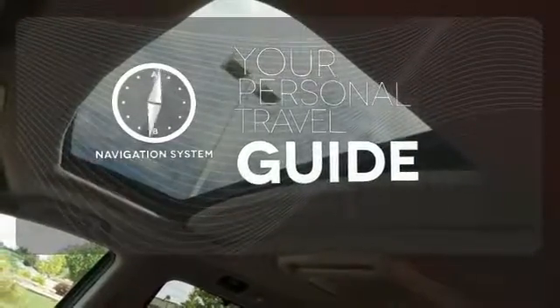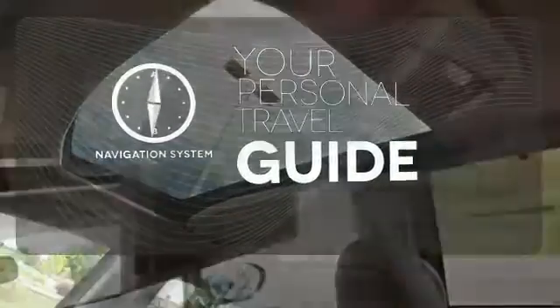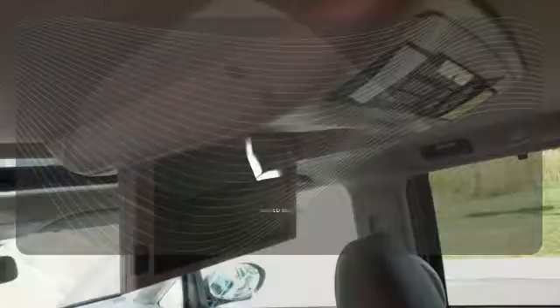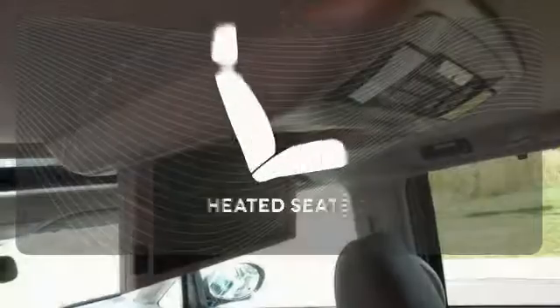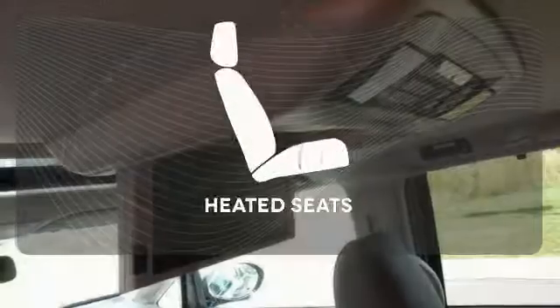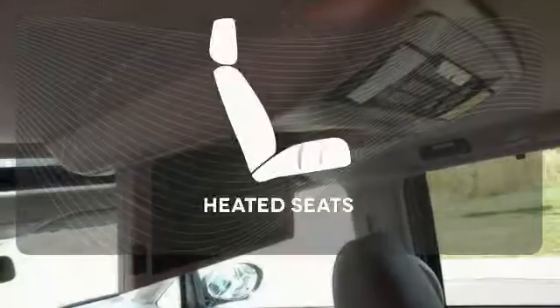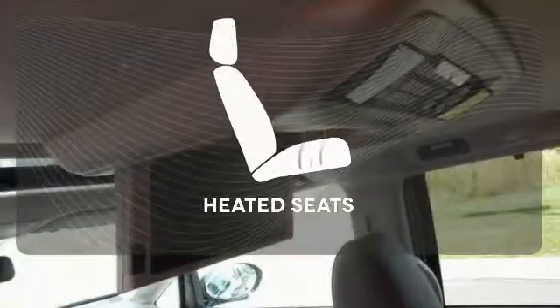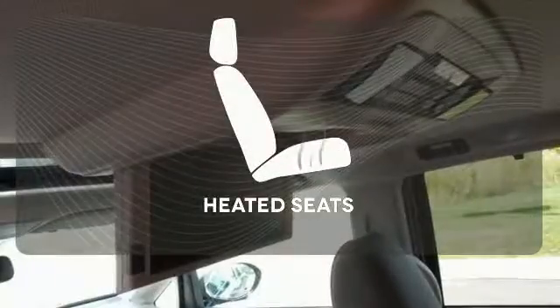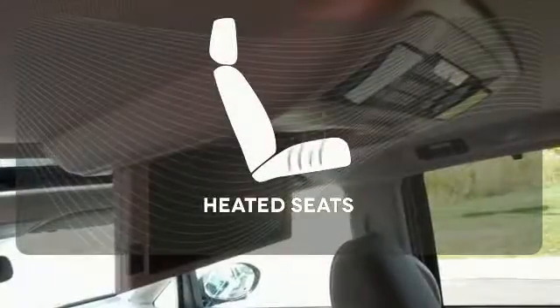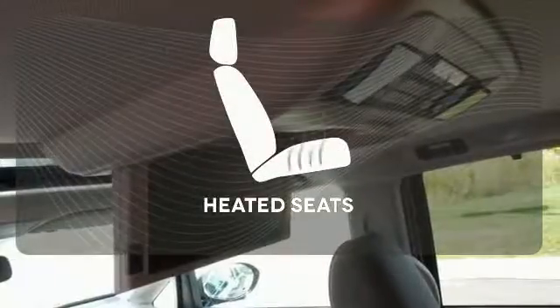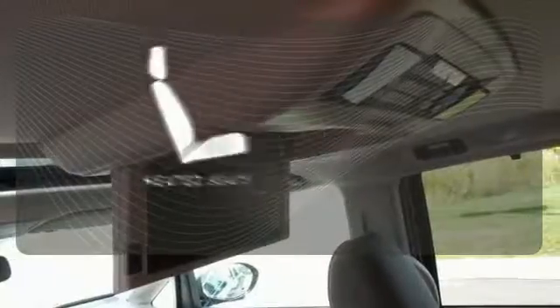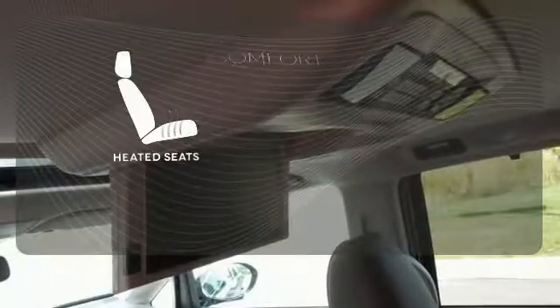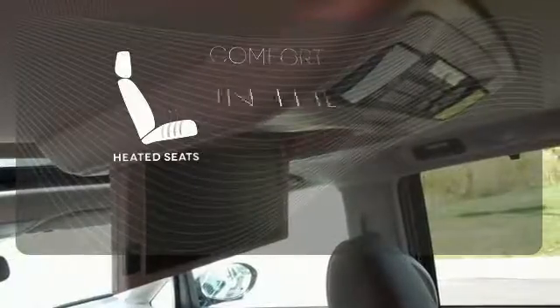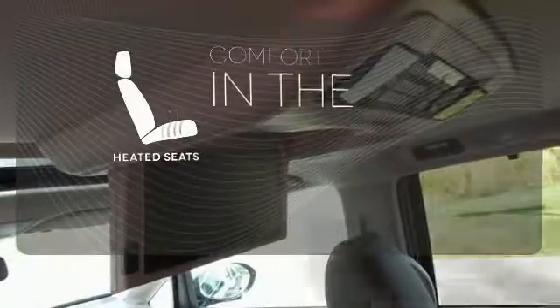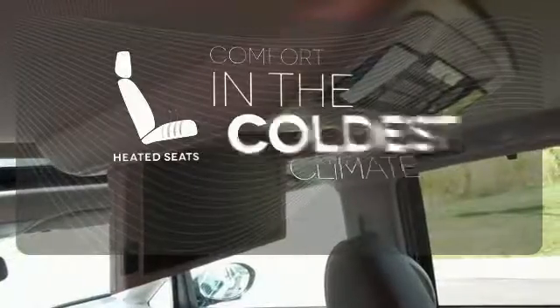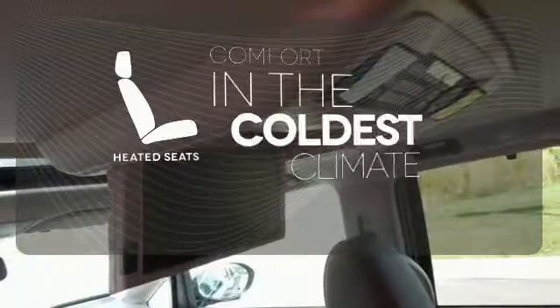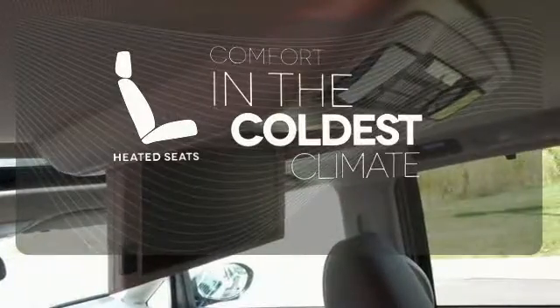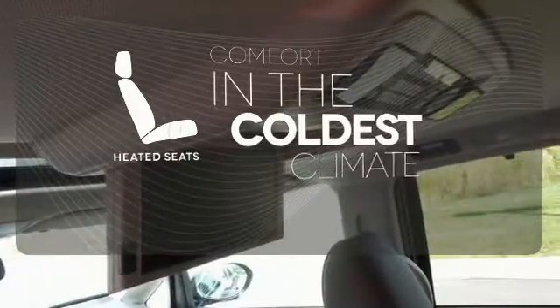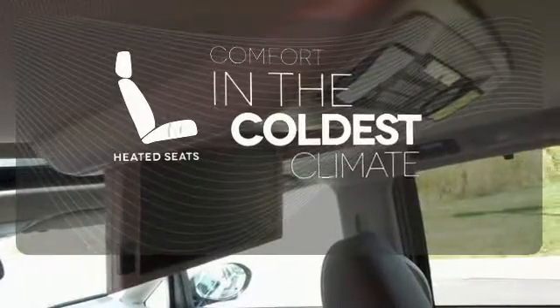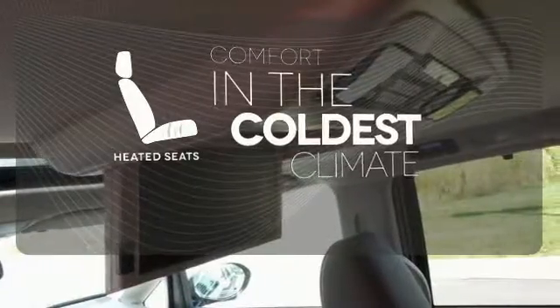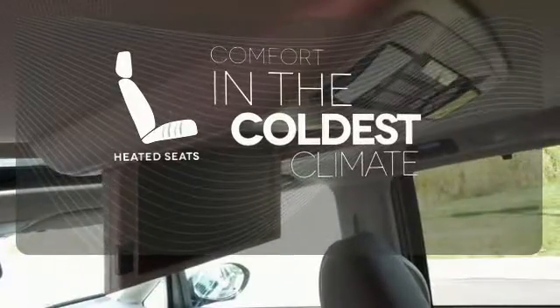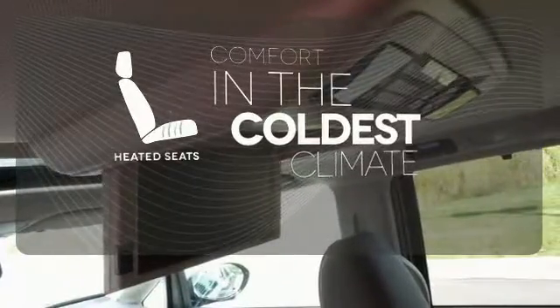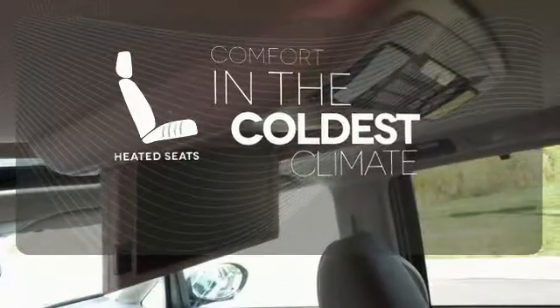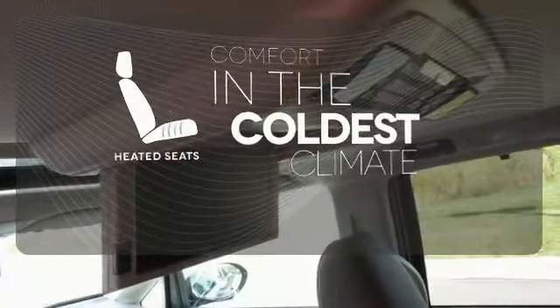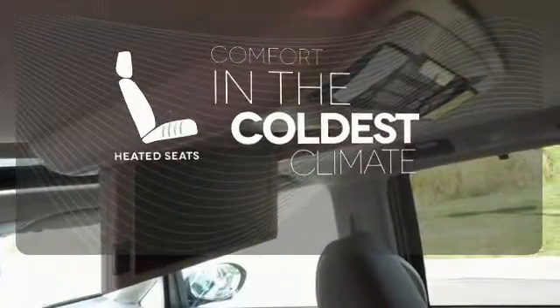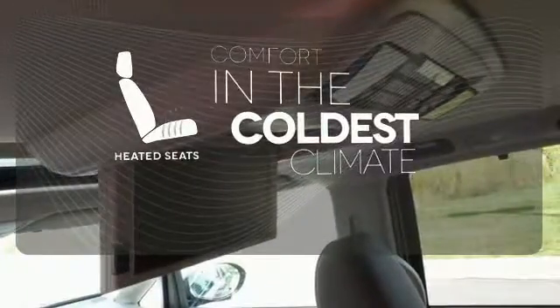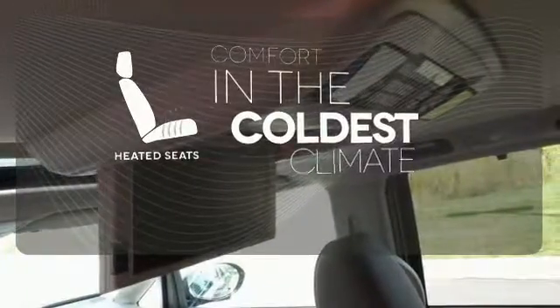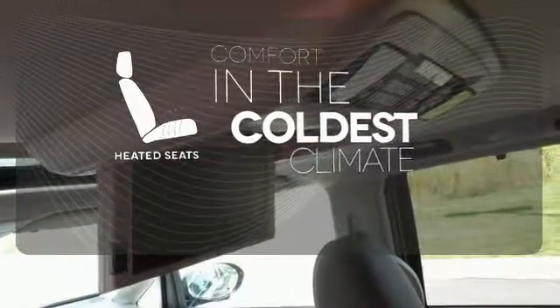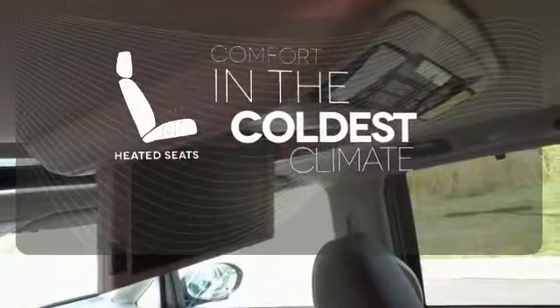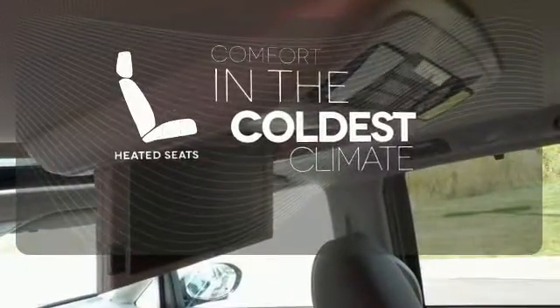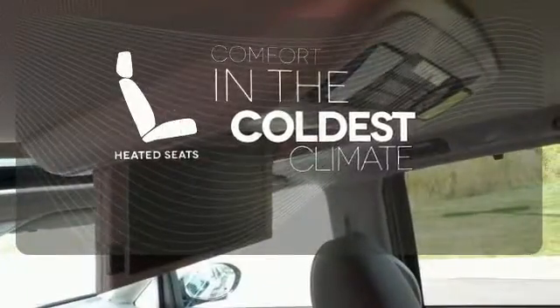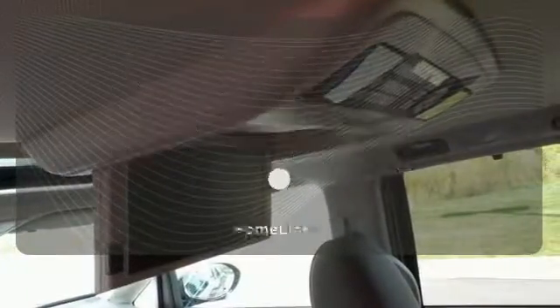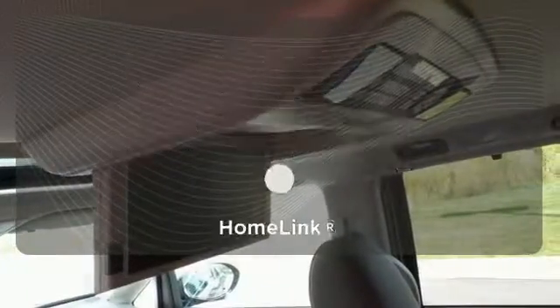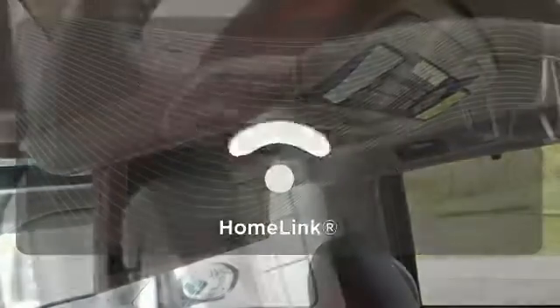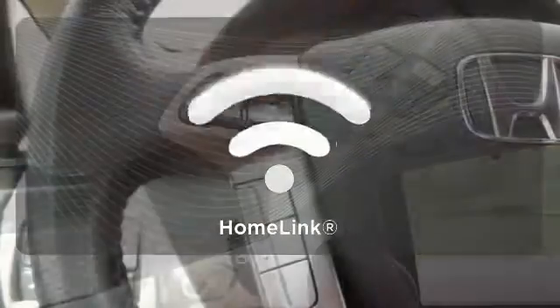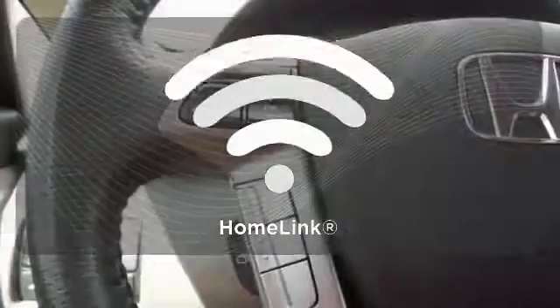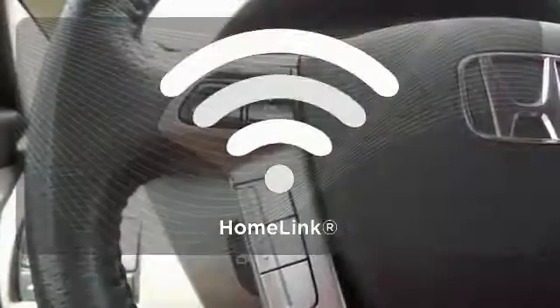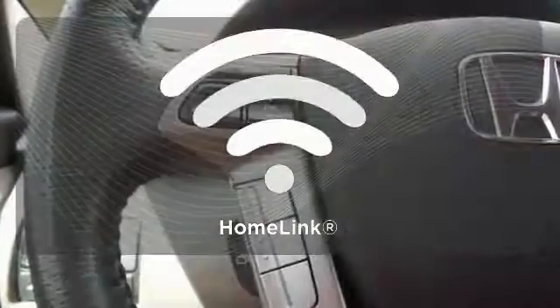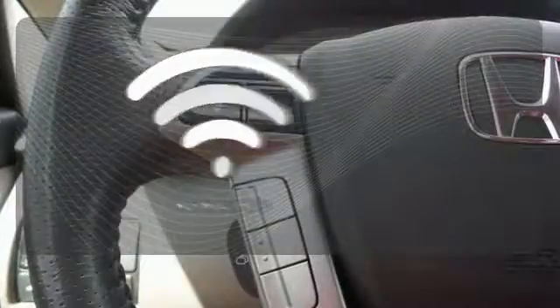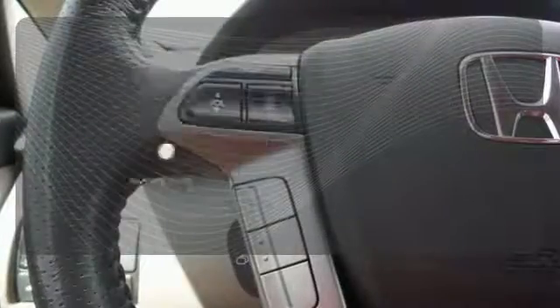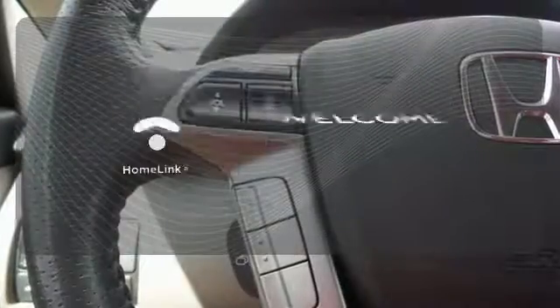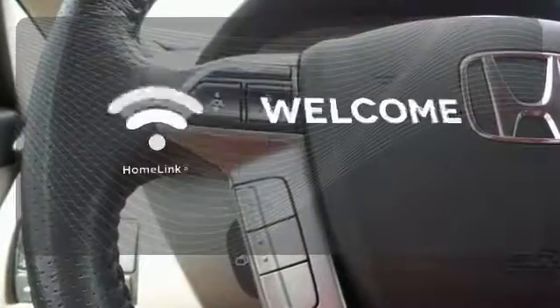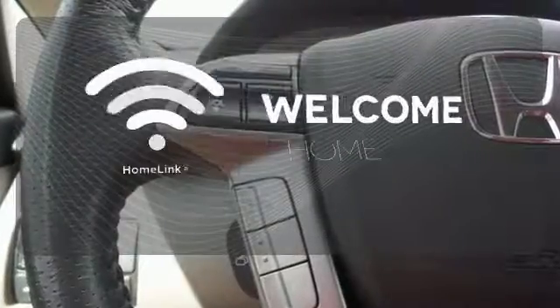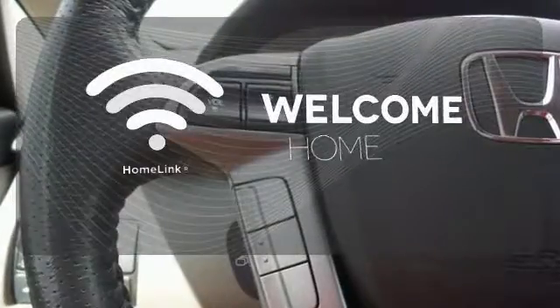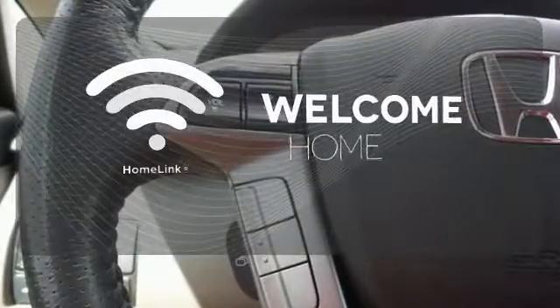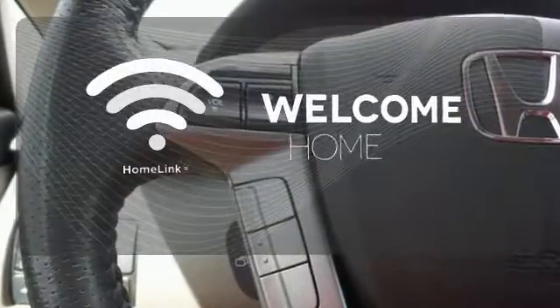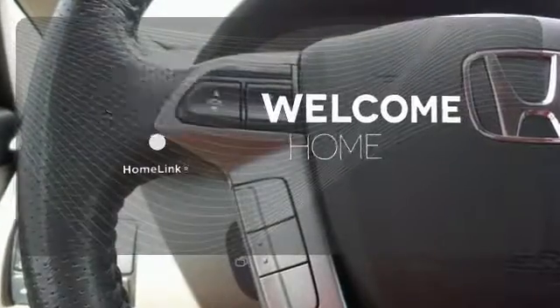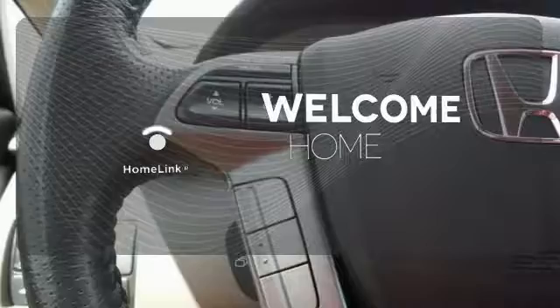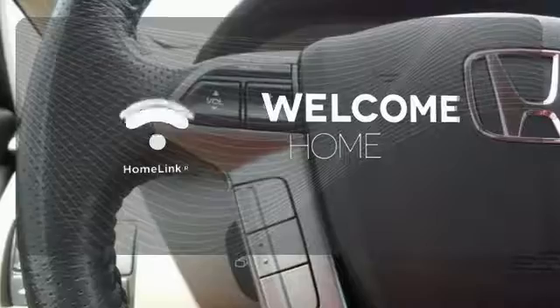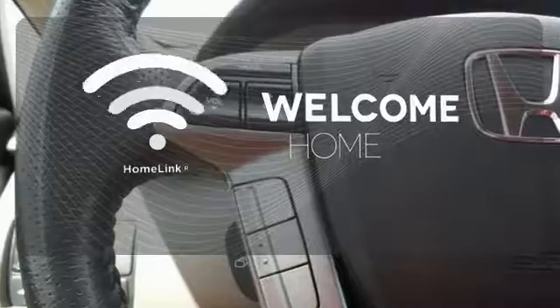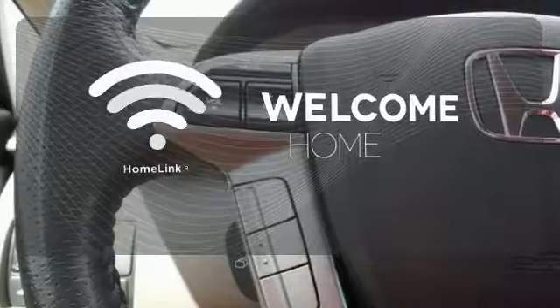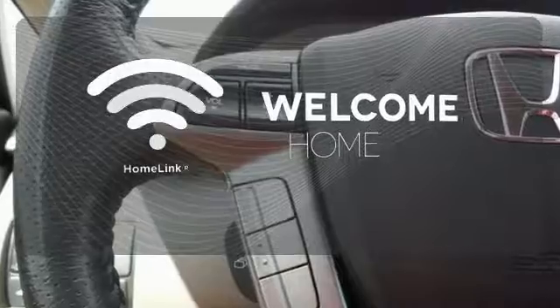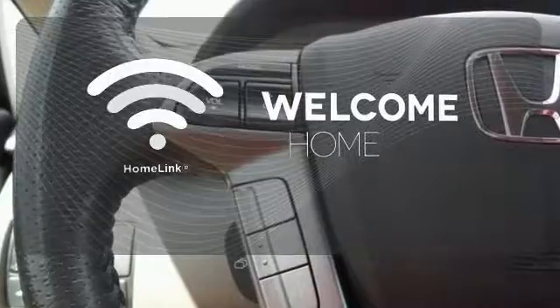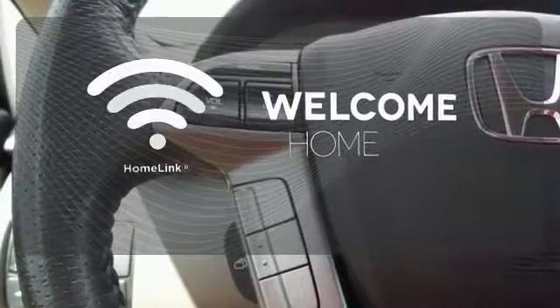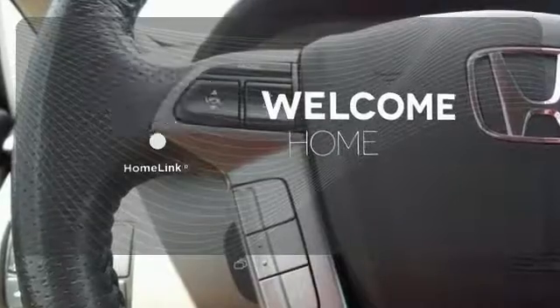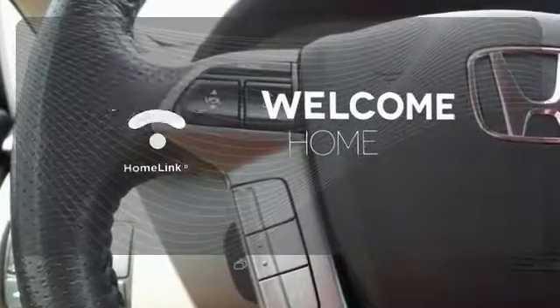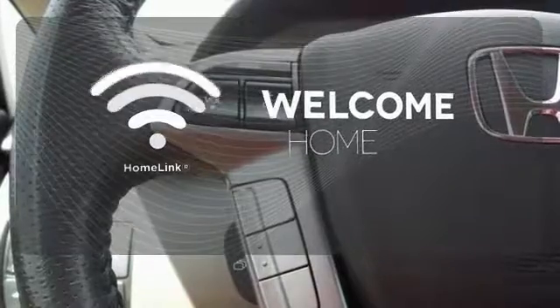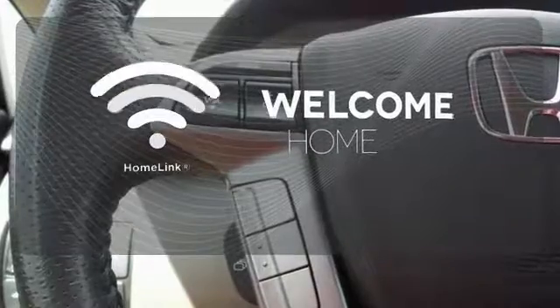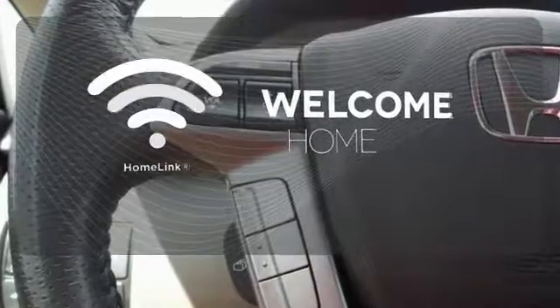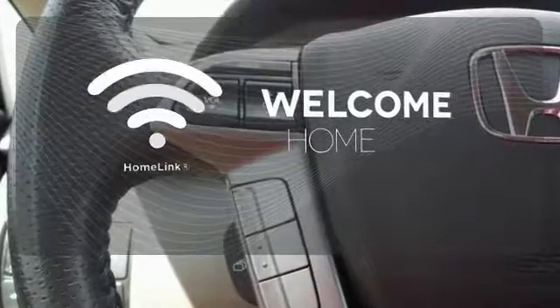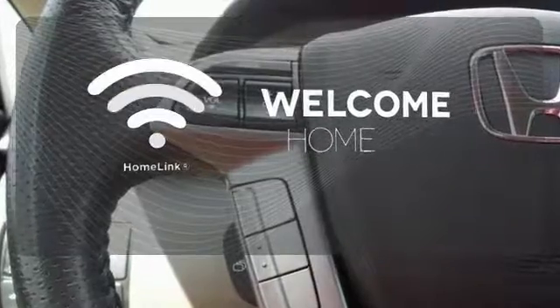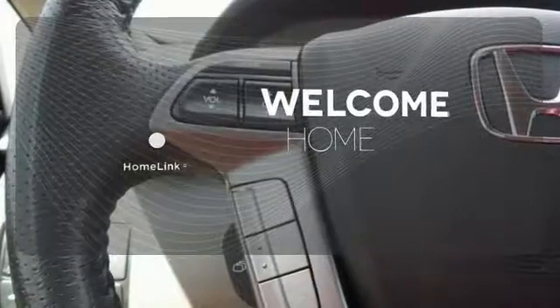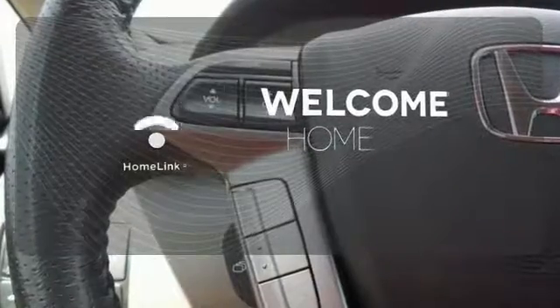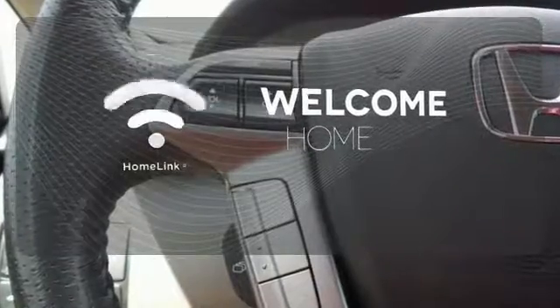The heated seats keep you comfortable no matter how cold it is. Program garage door openers, gates, and lighting systems with HomeLink.